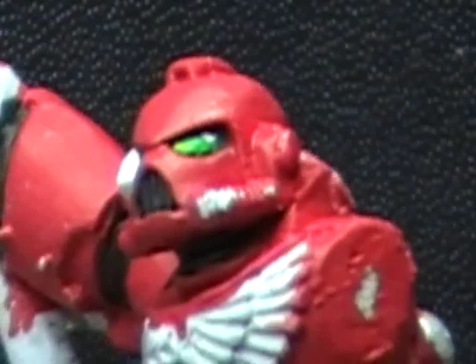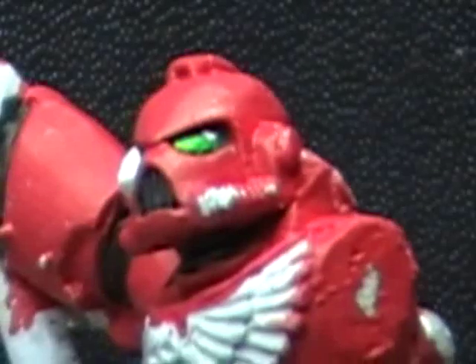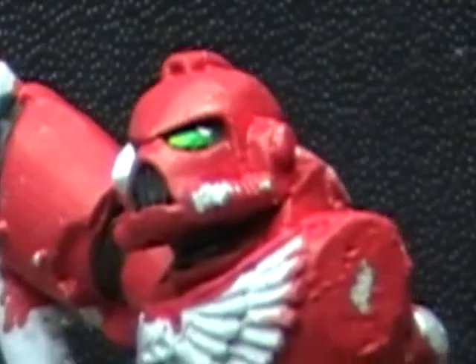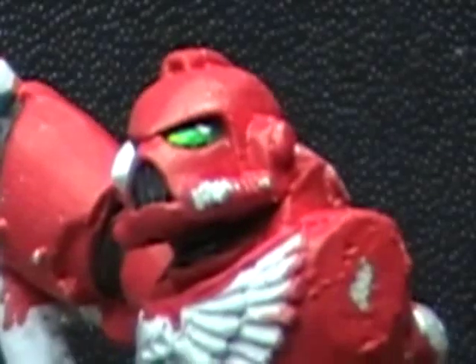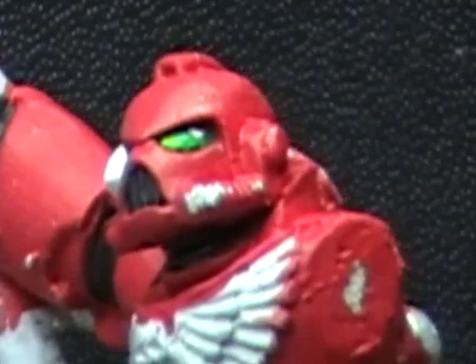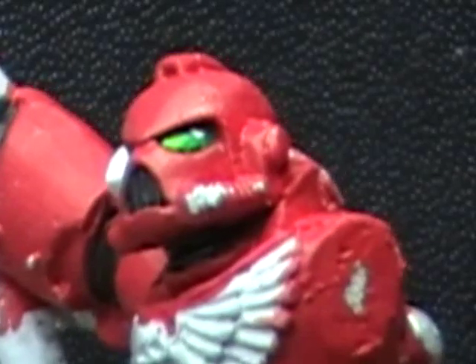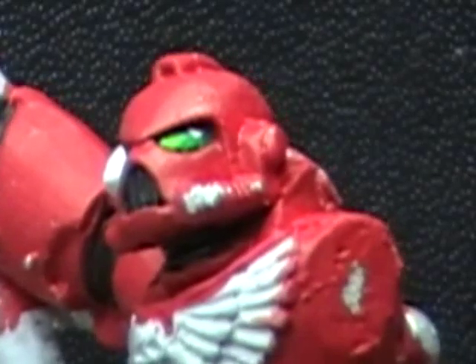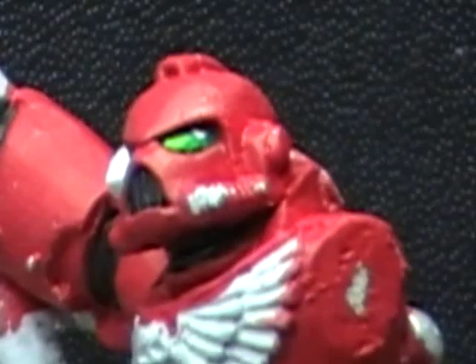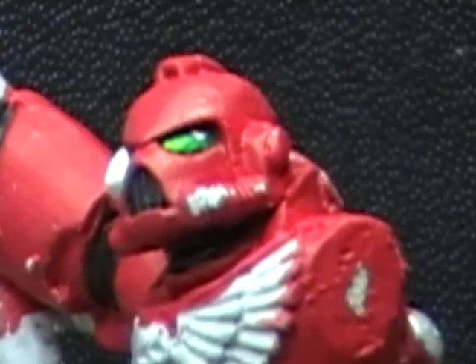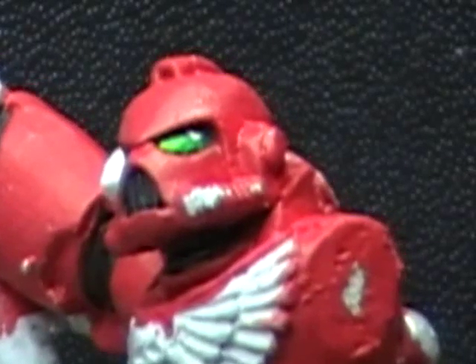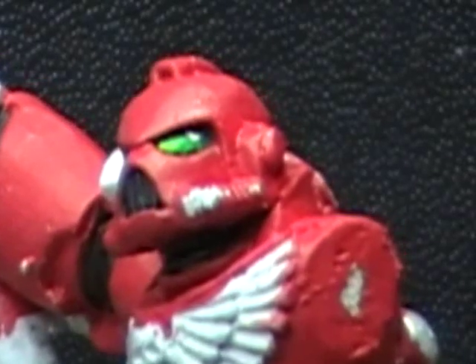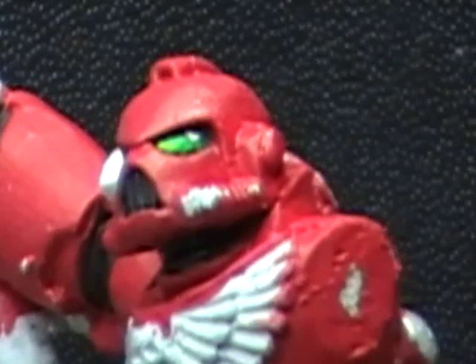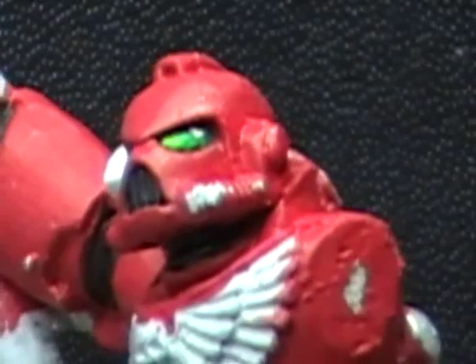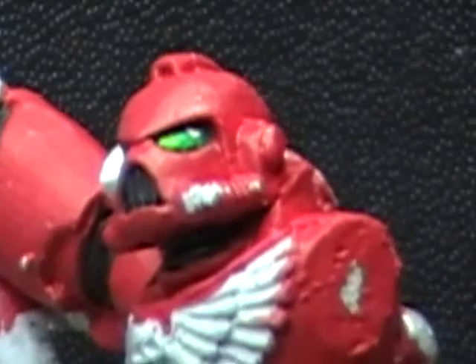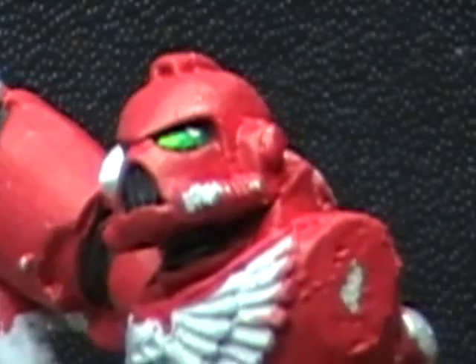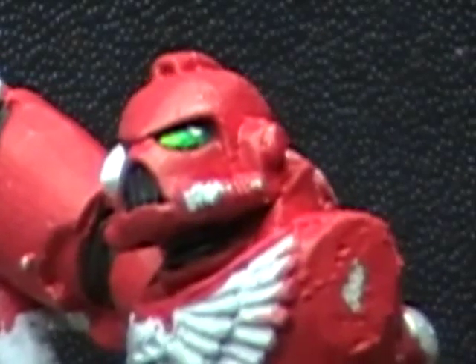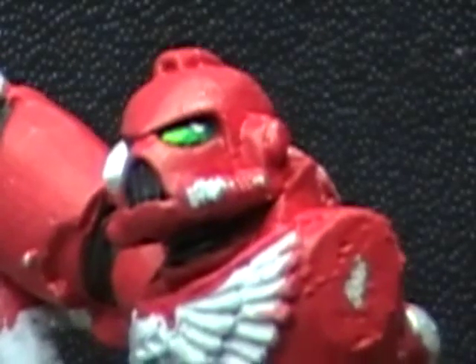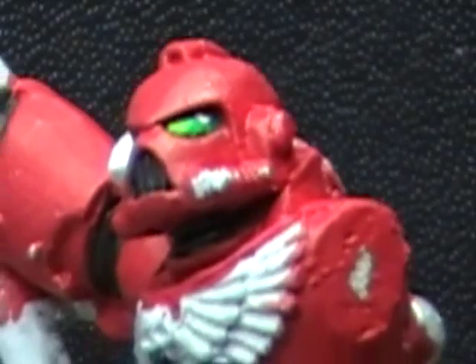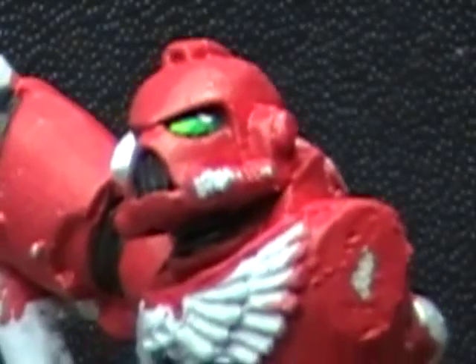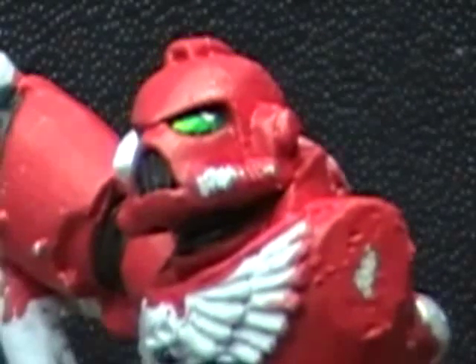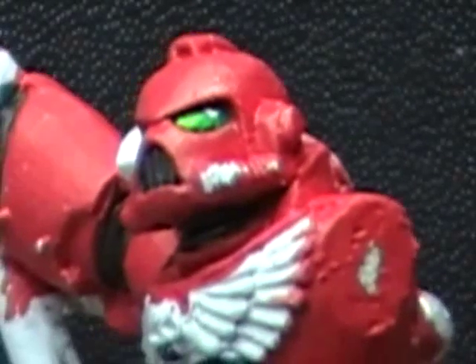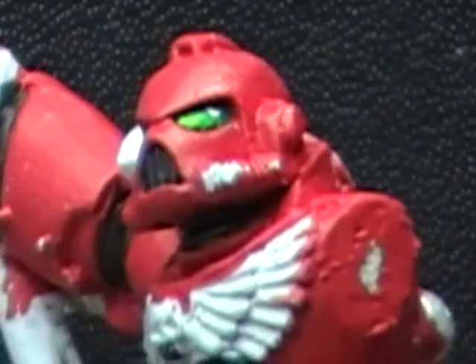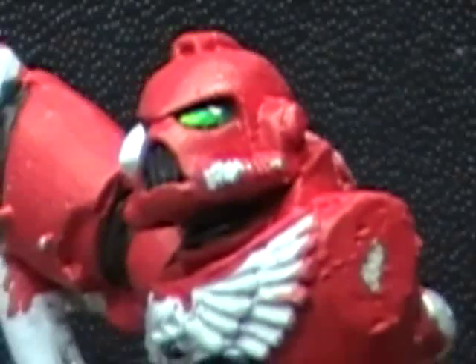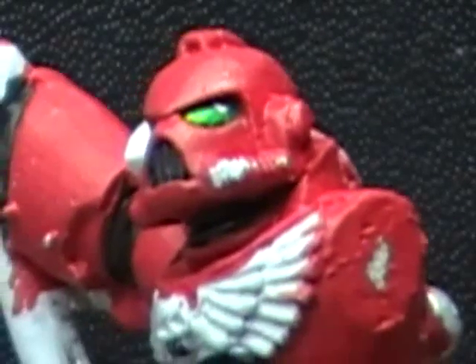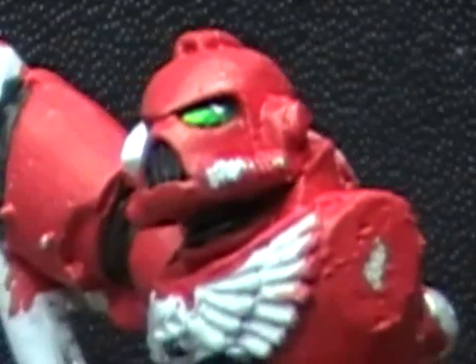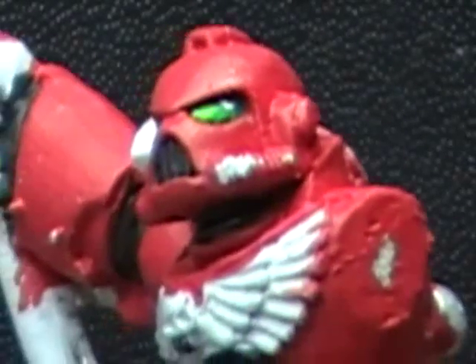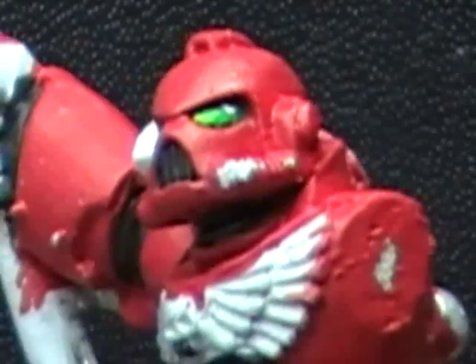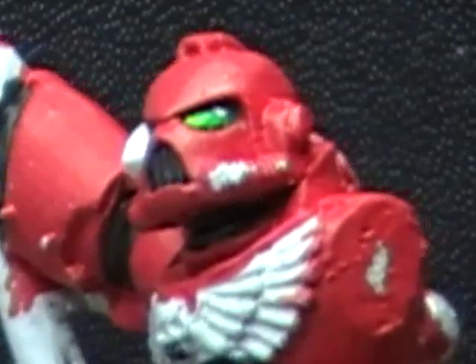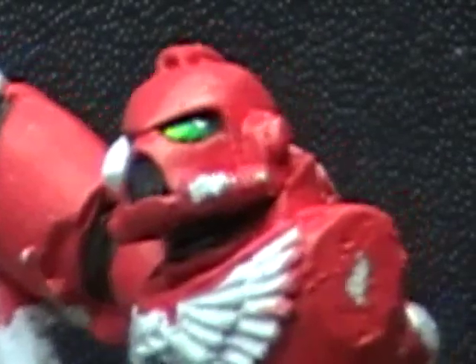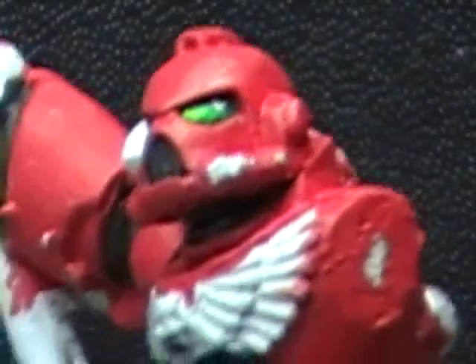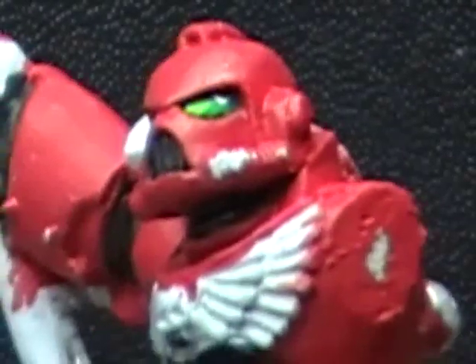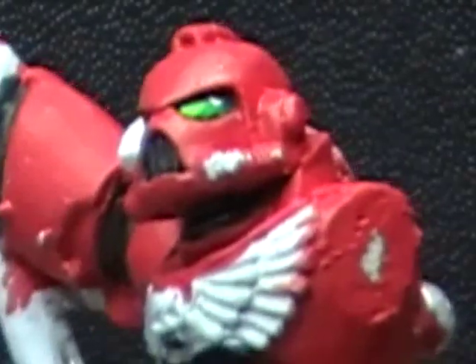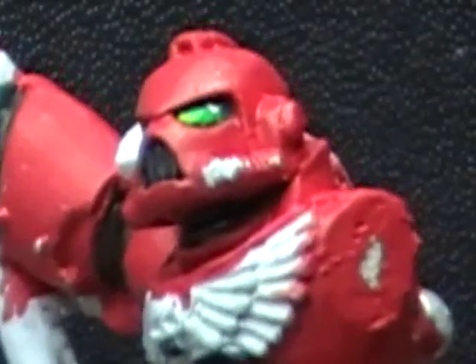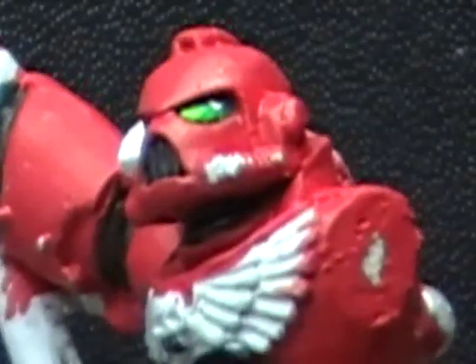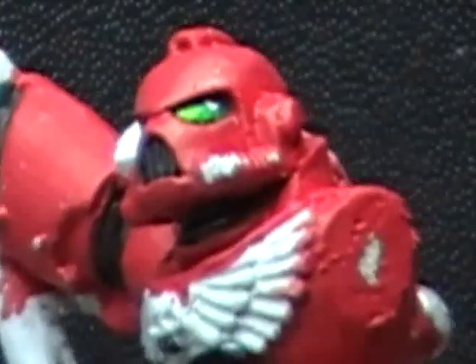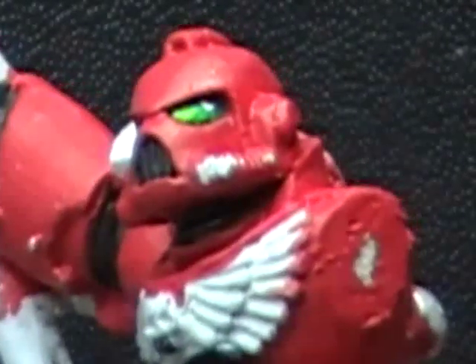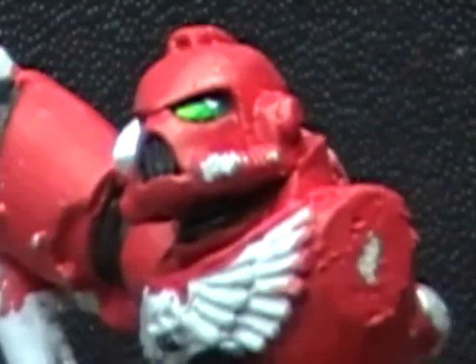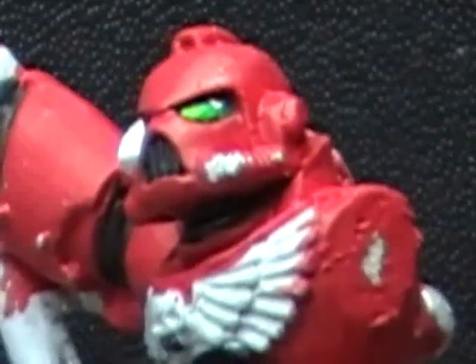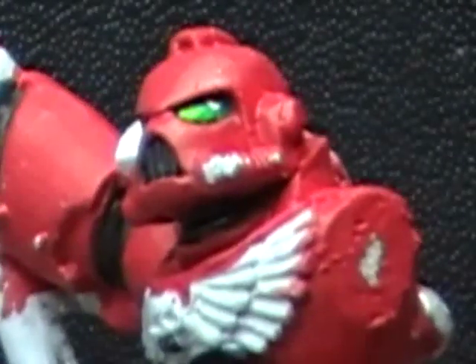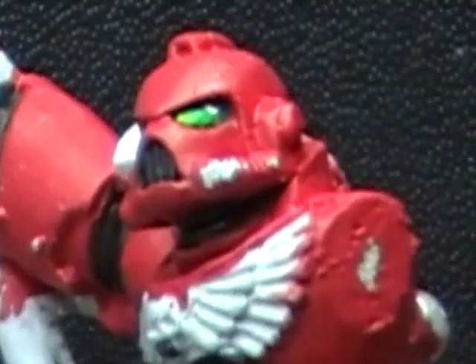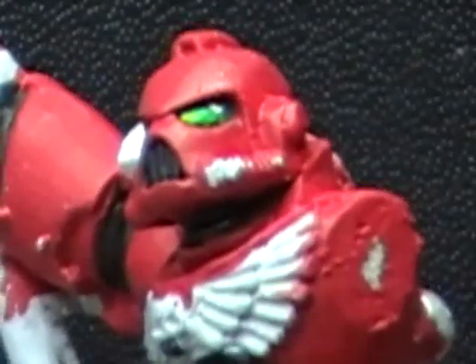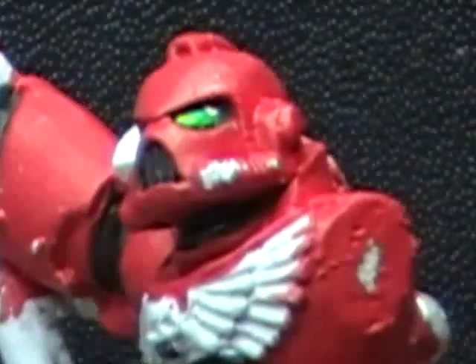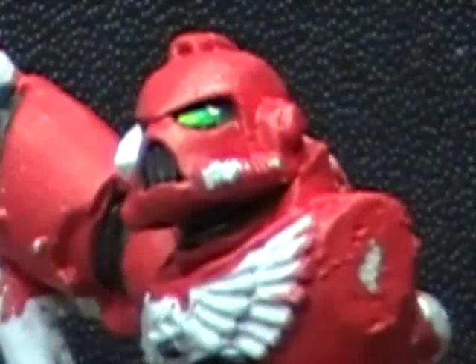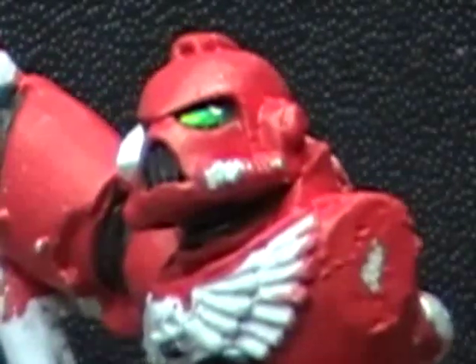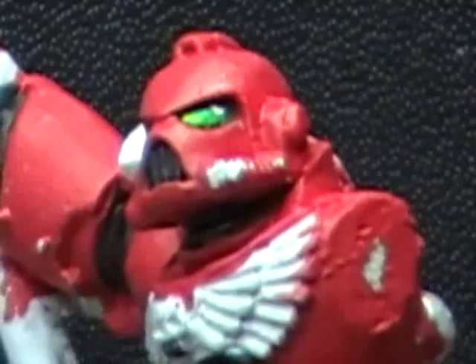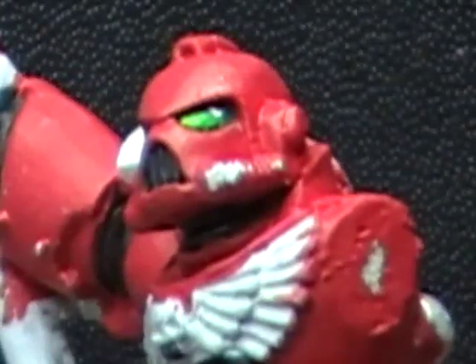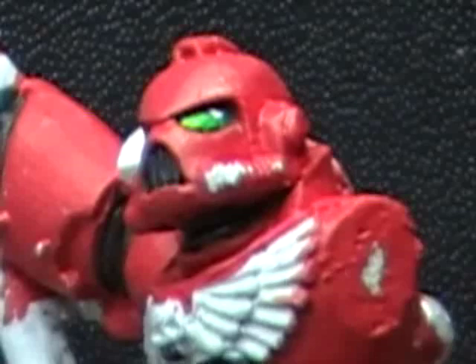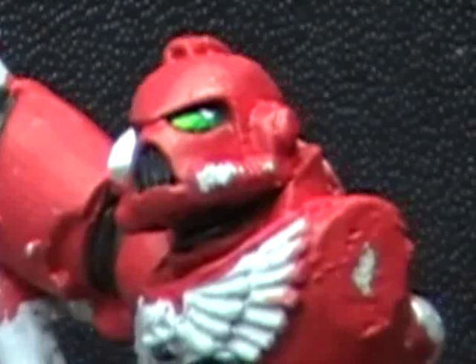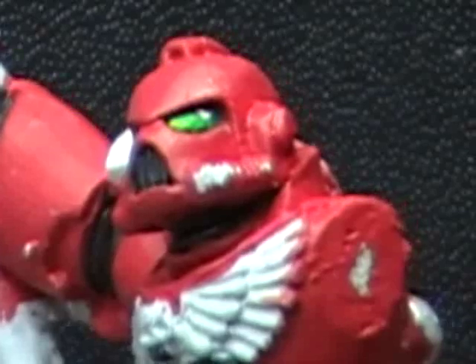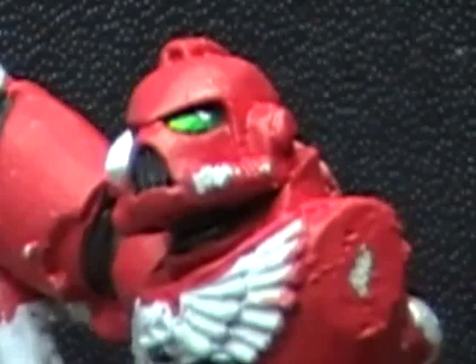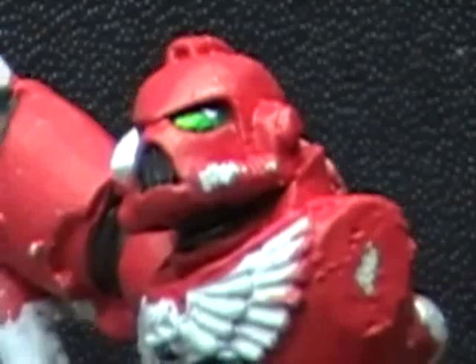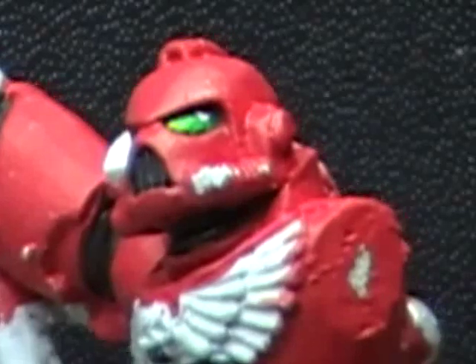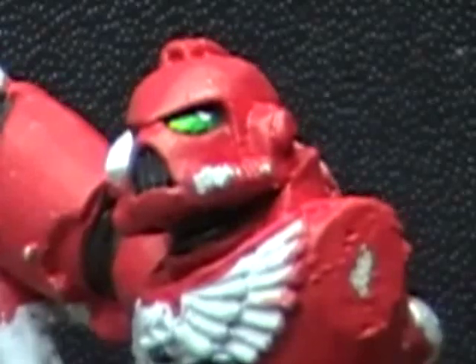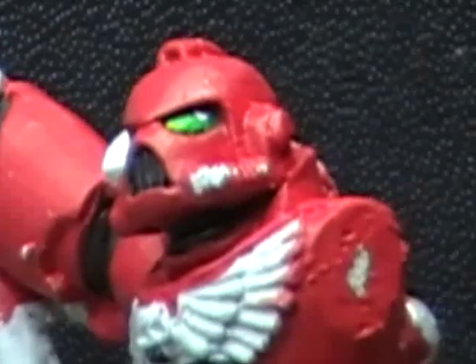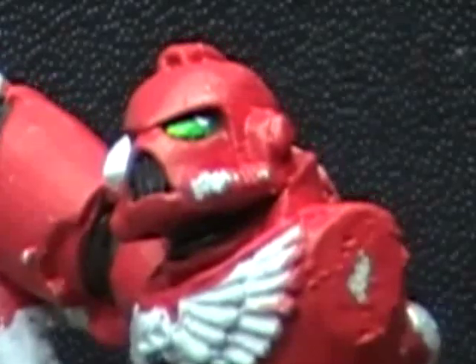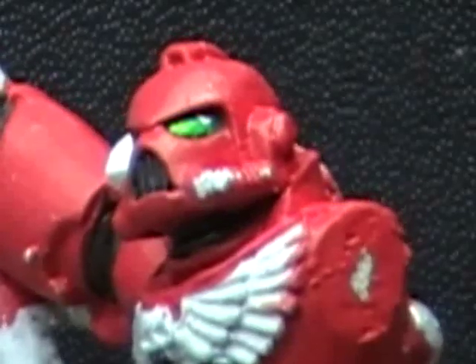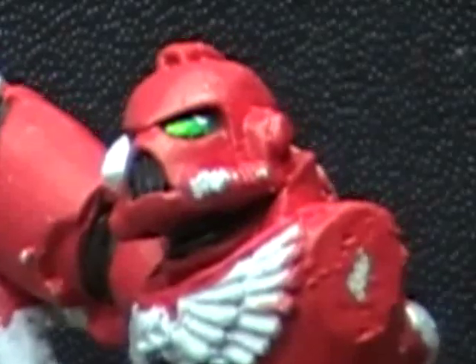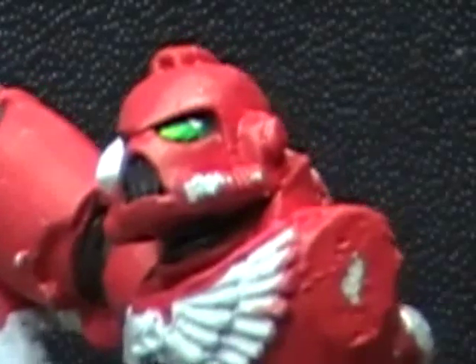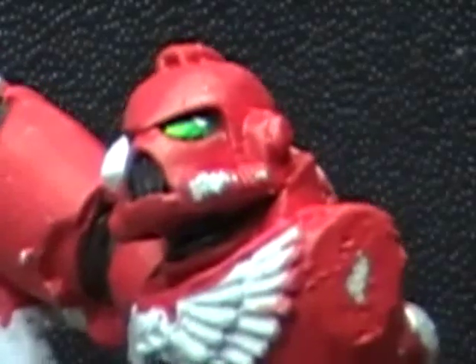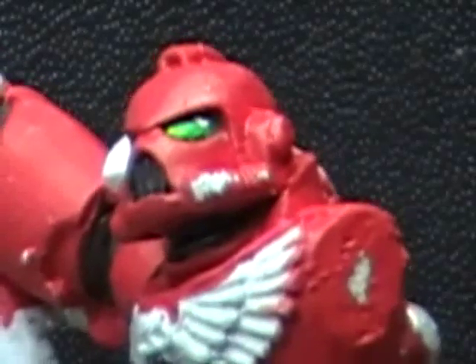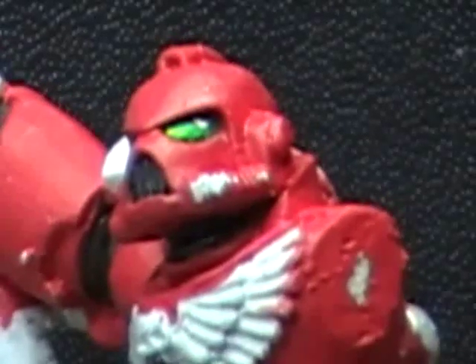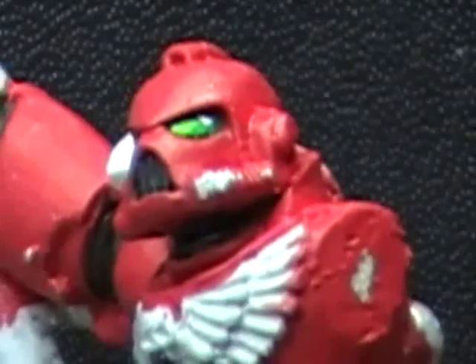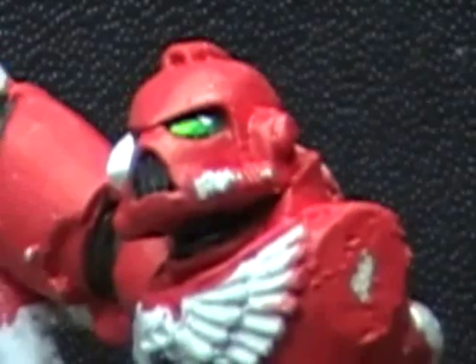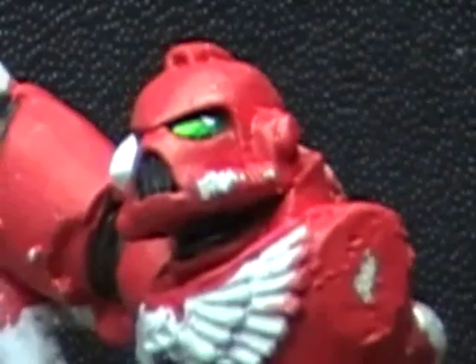Welcome back, this is Christopher Davidson once again with AG Productions. How to Paint Space Marines. This is our How to Paint Blood Angels tutorial.